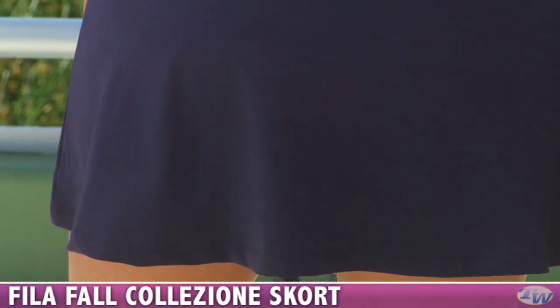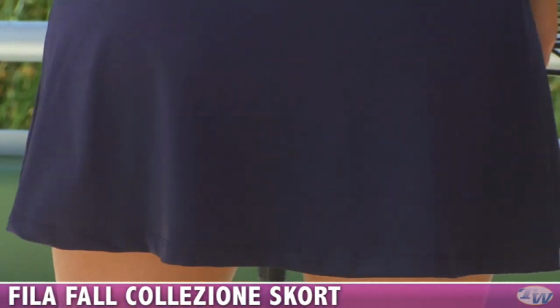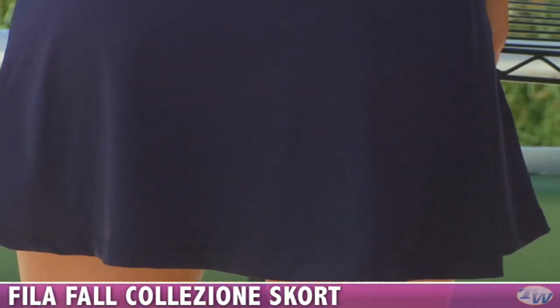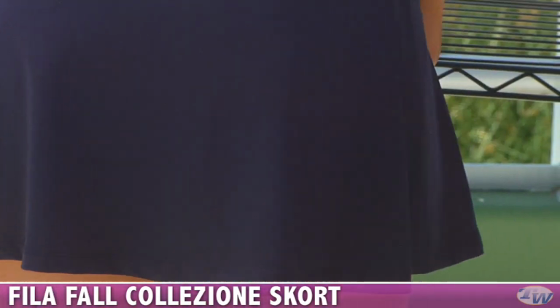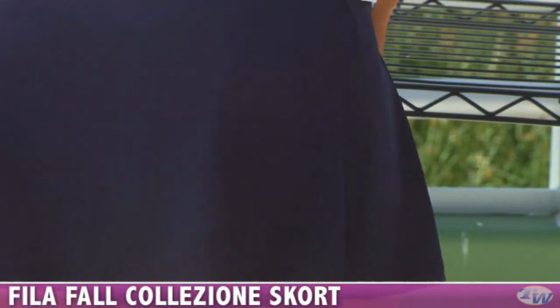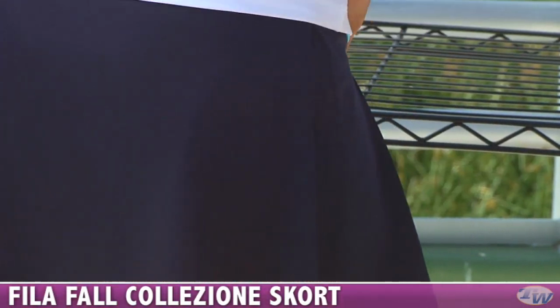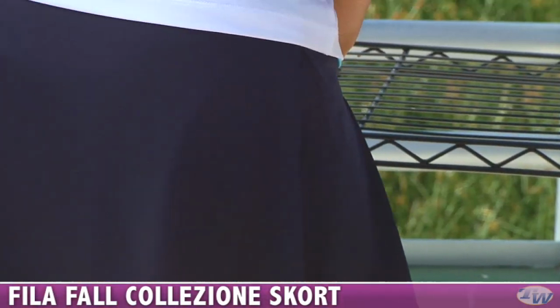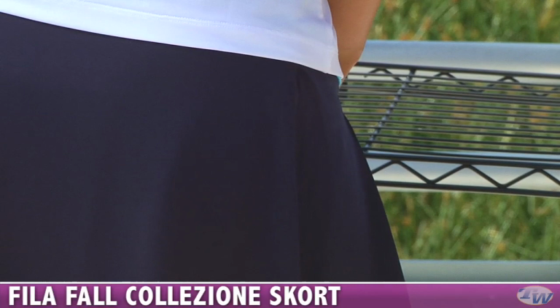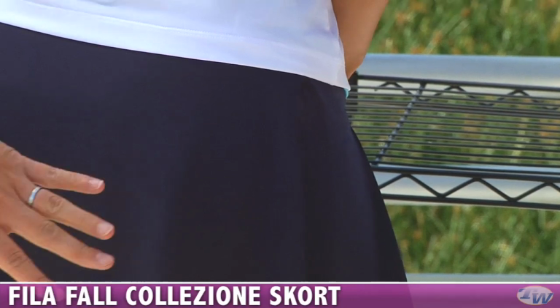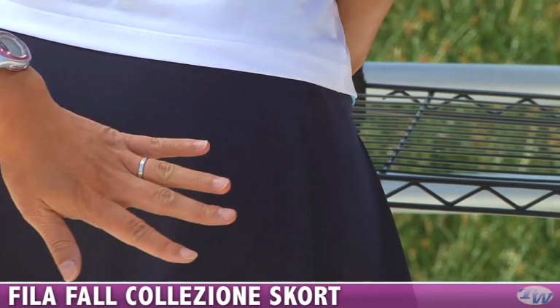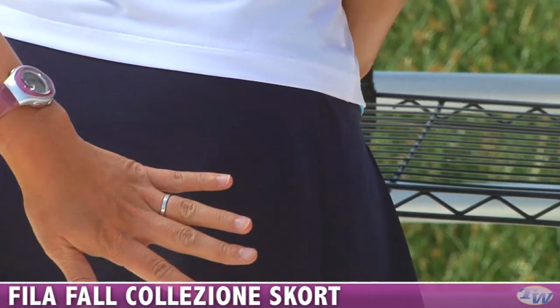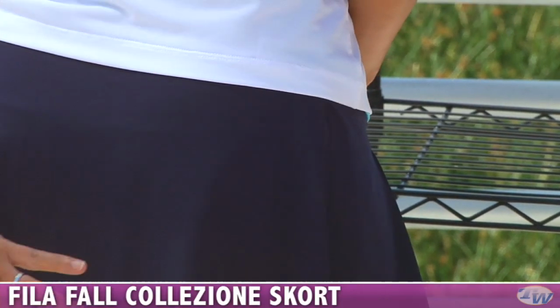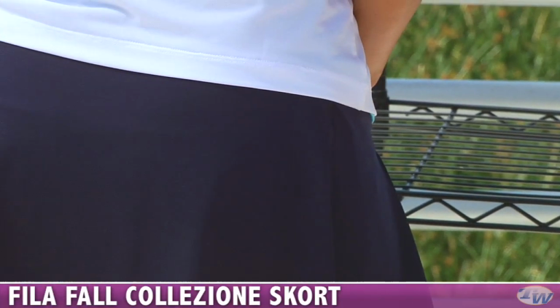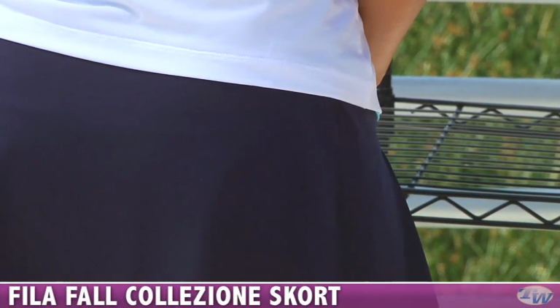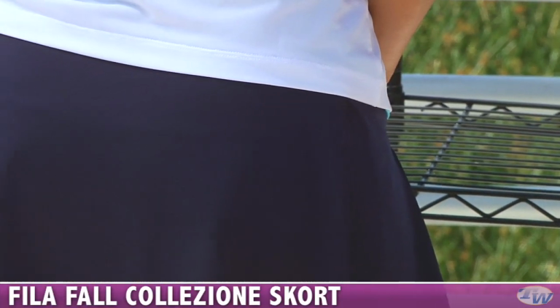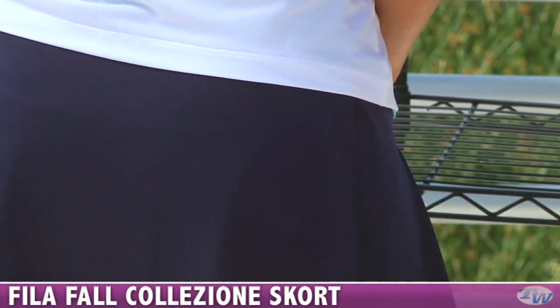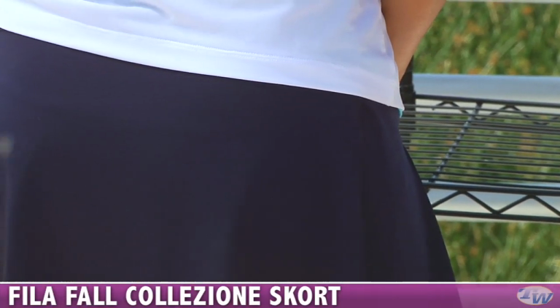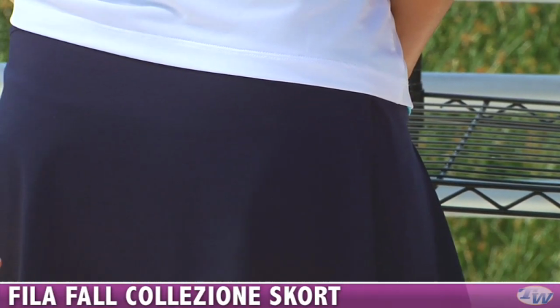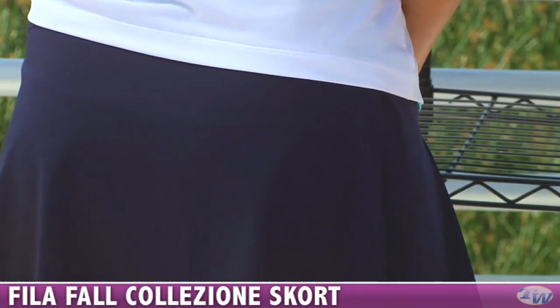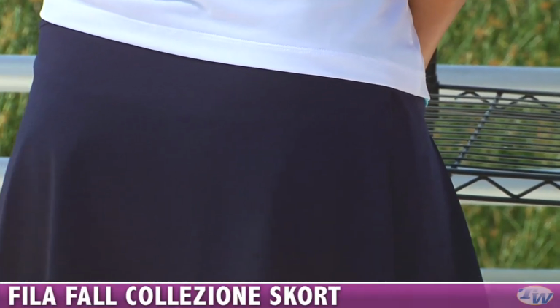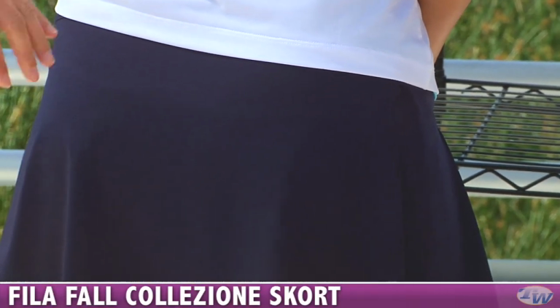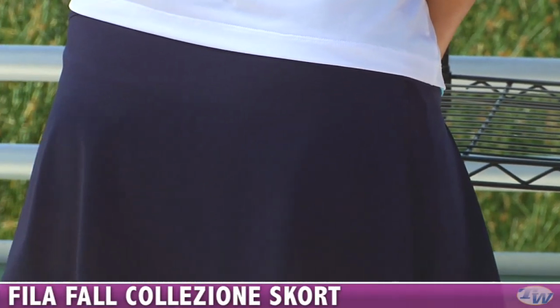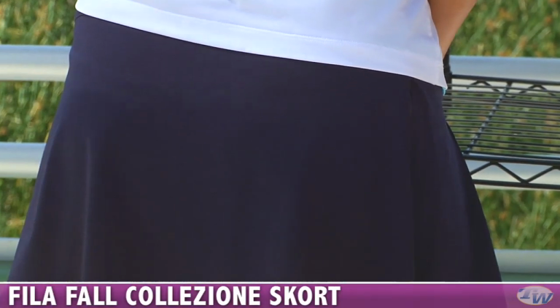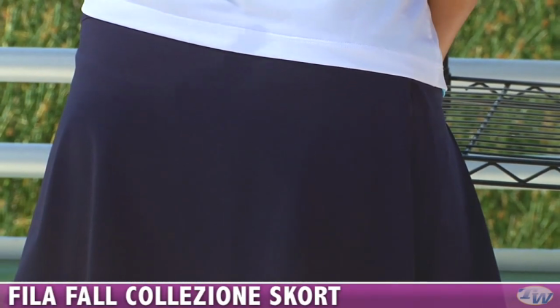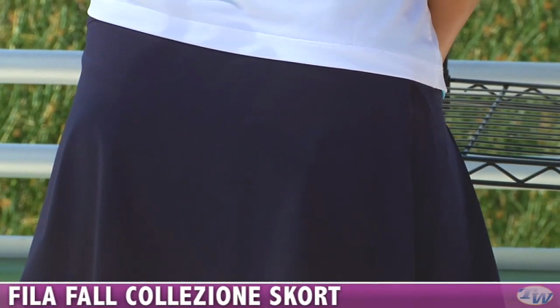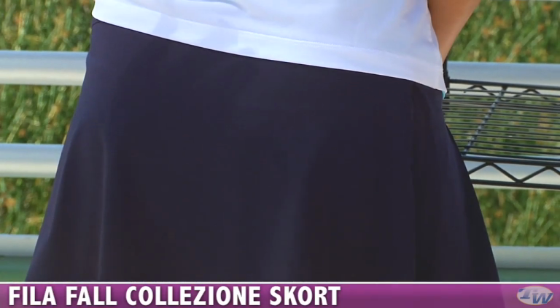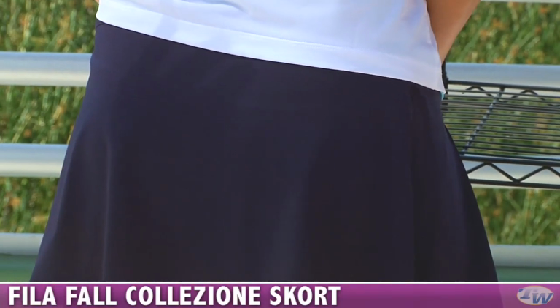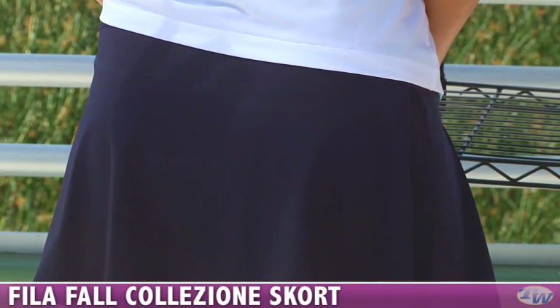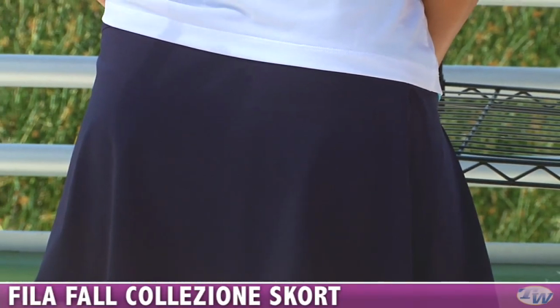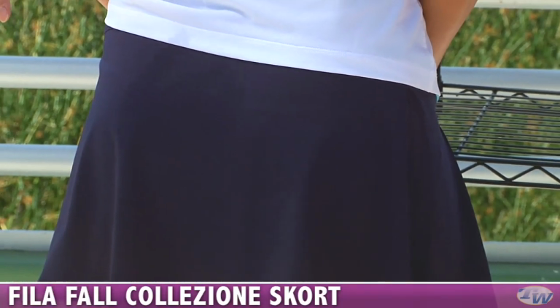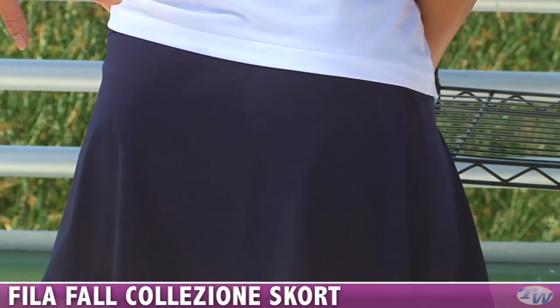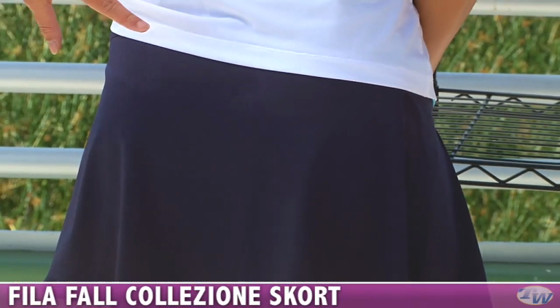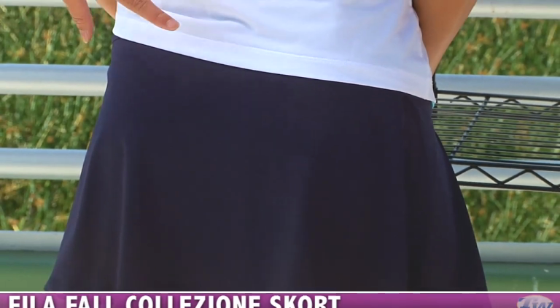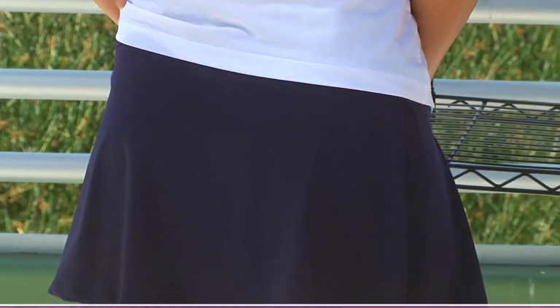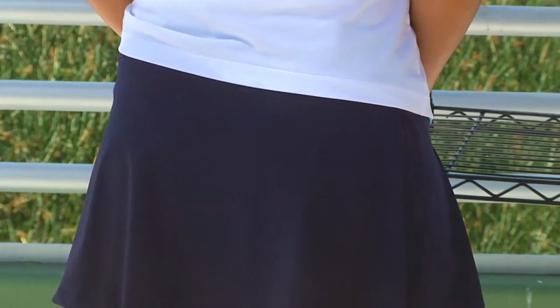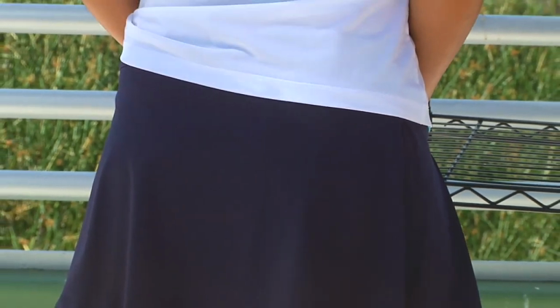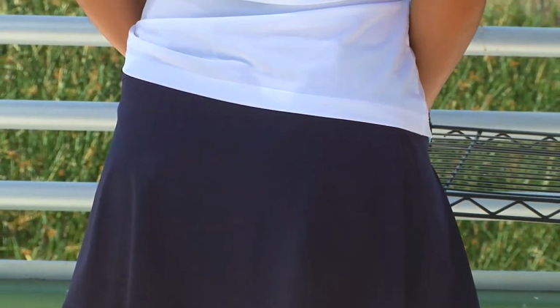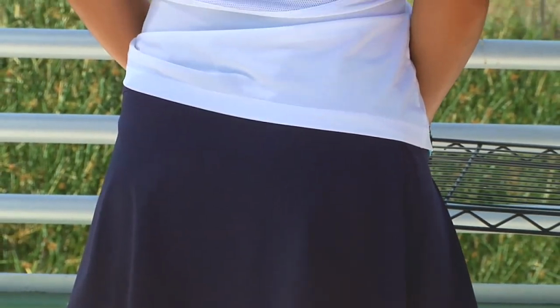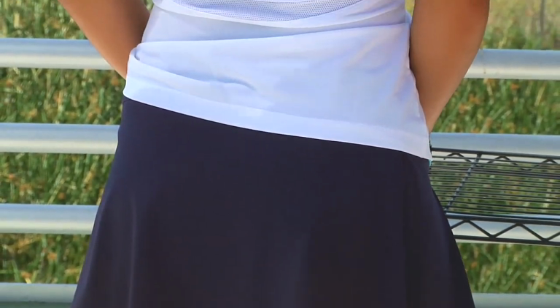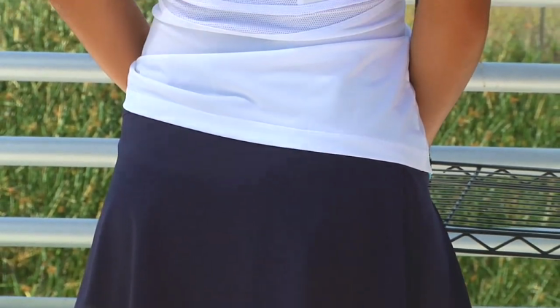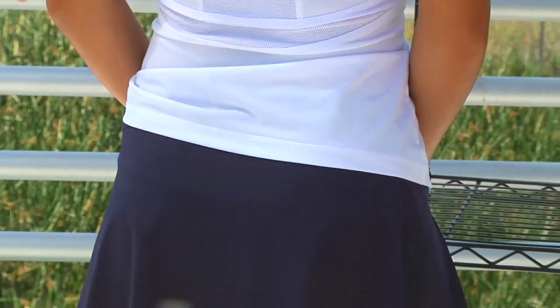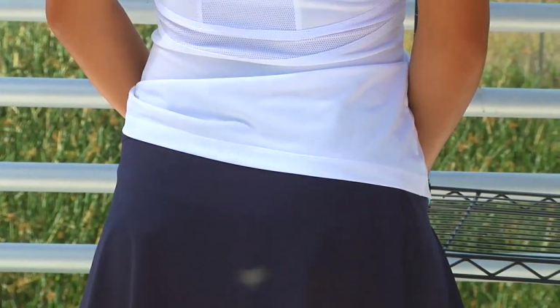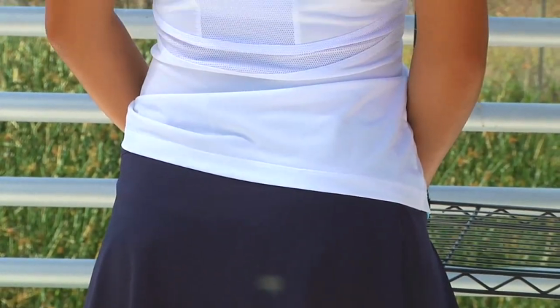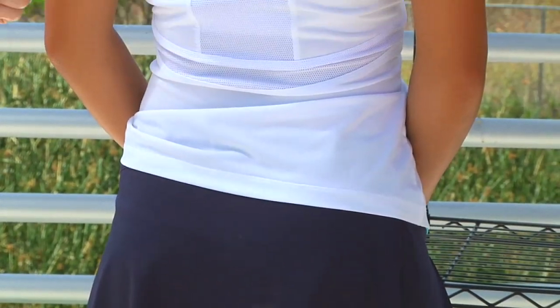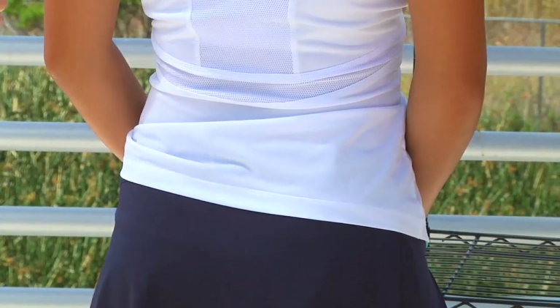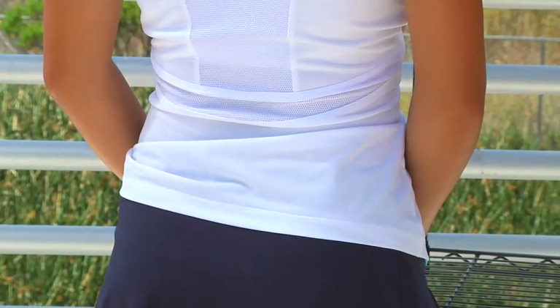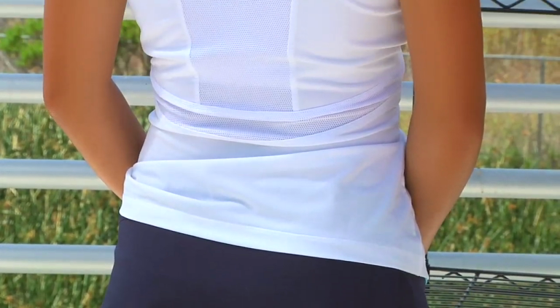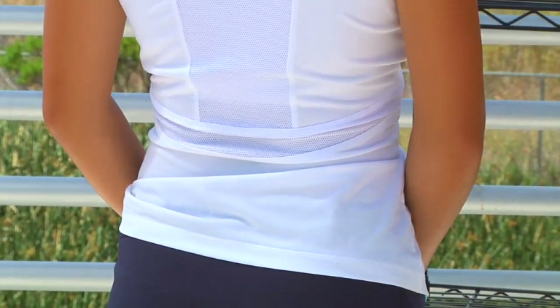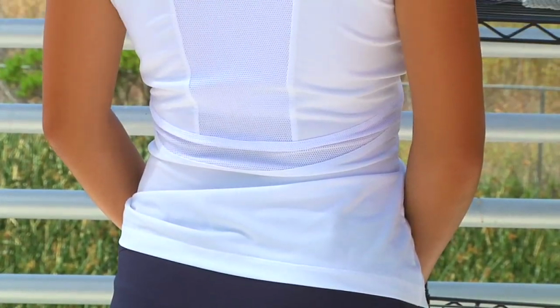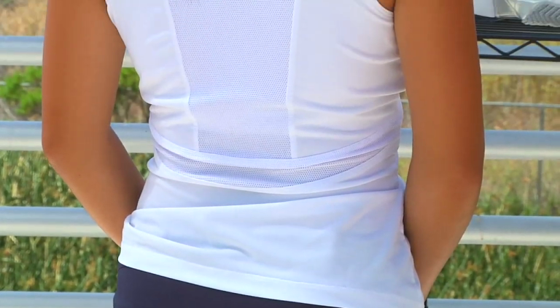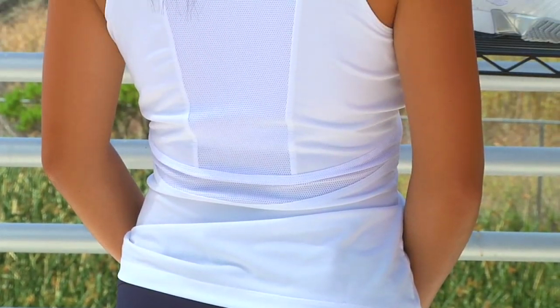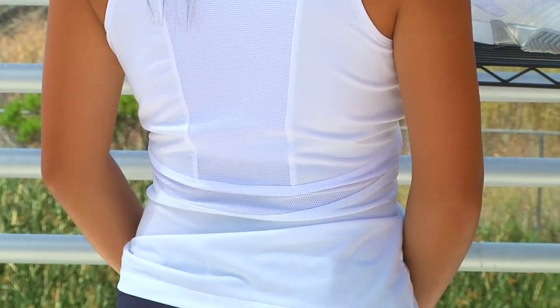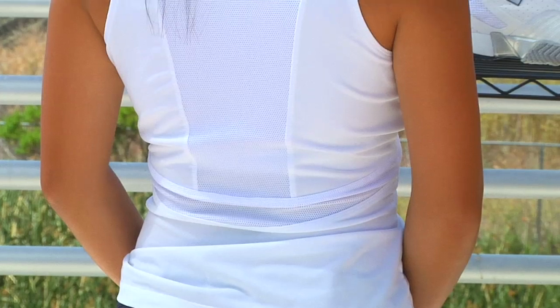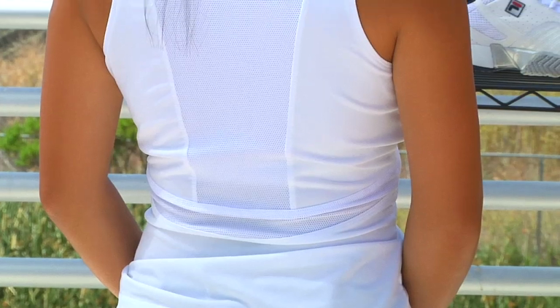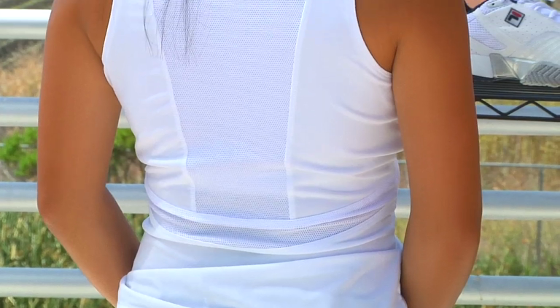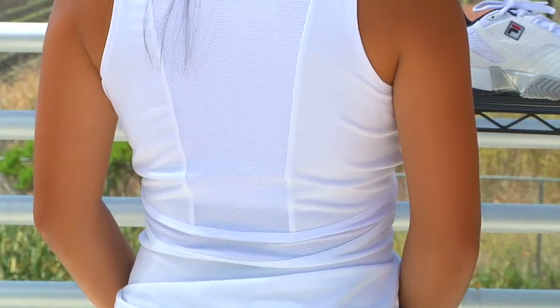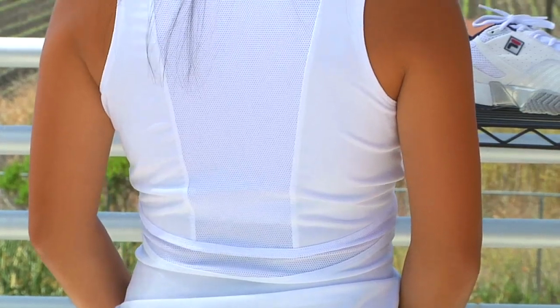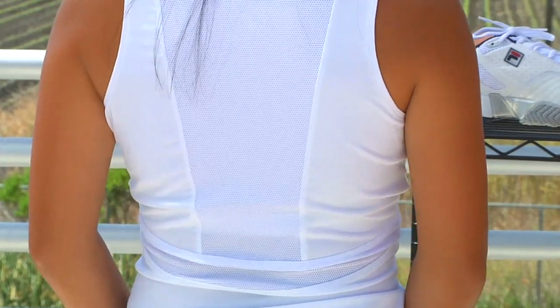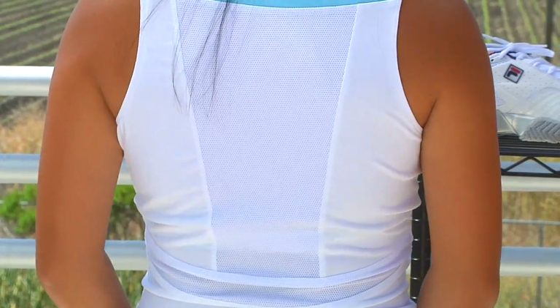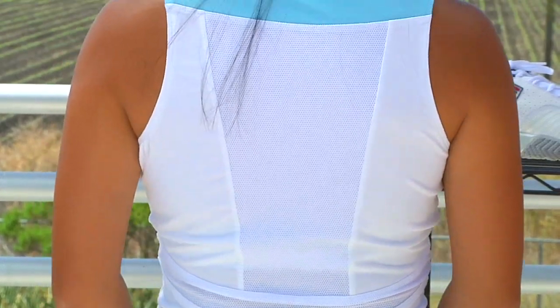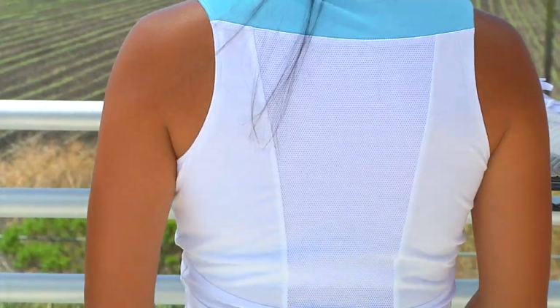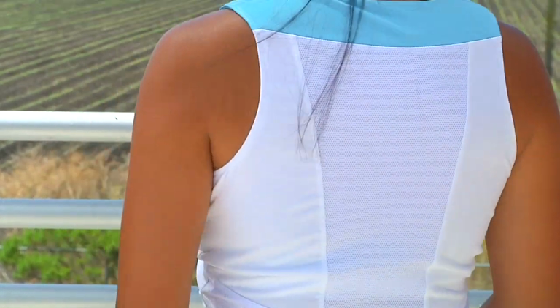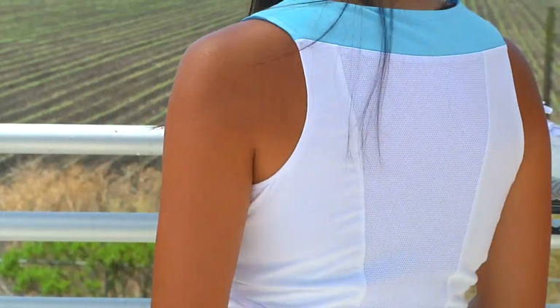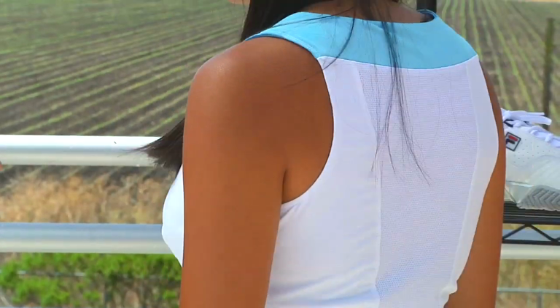And as we move to the back, you can see it's a plain back of the skort. And on this V-neck tank, lots of mesh — great ventilation on this top. Thanks, Kana.